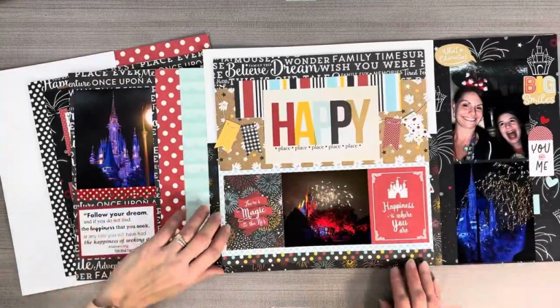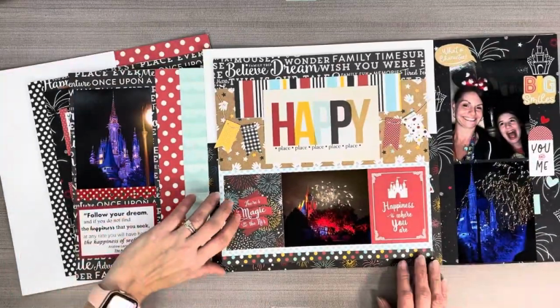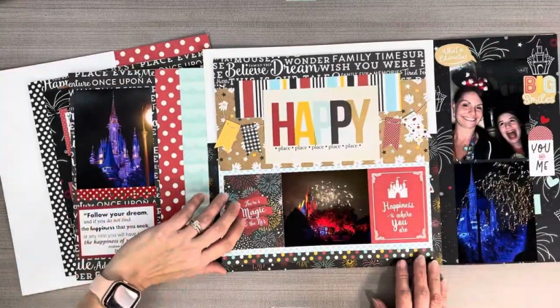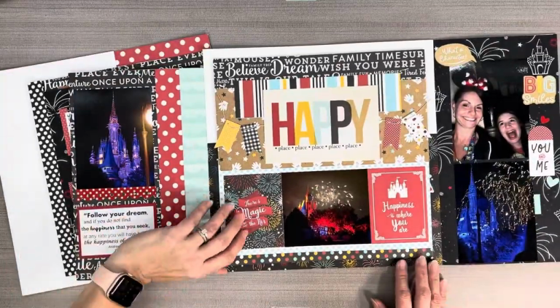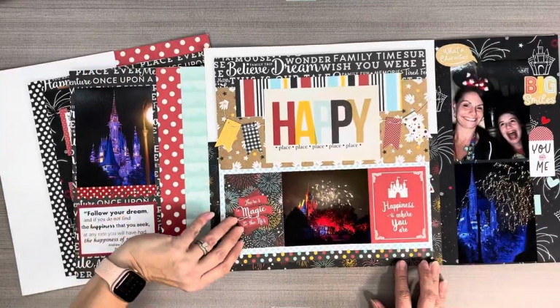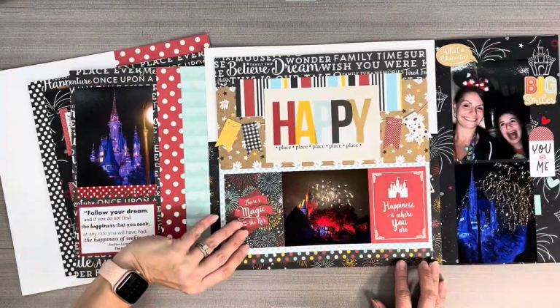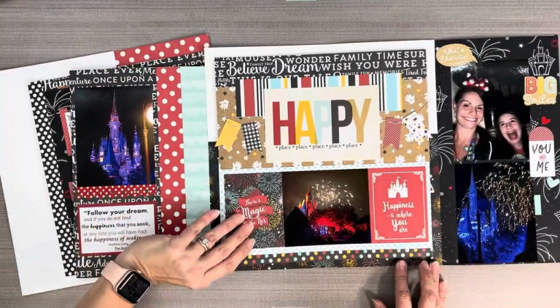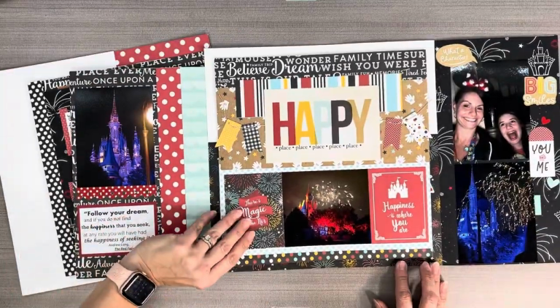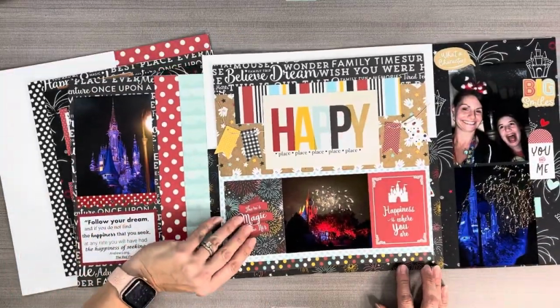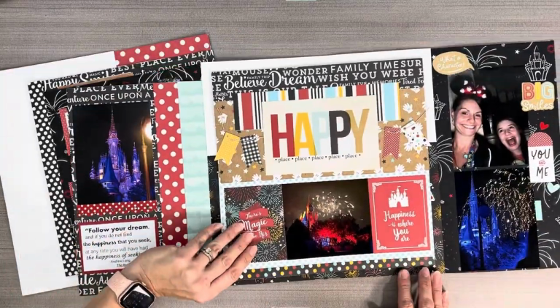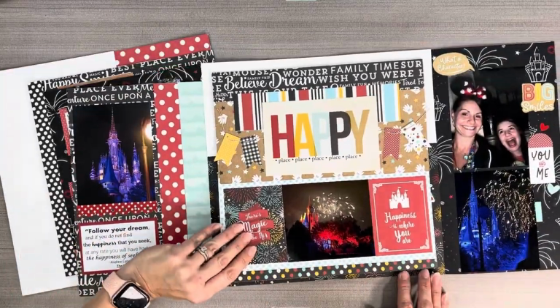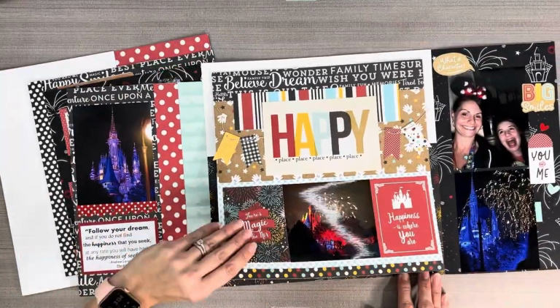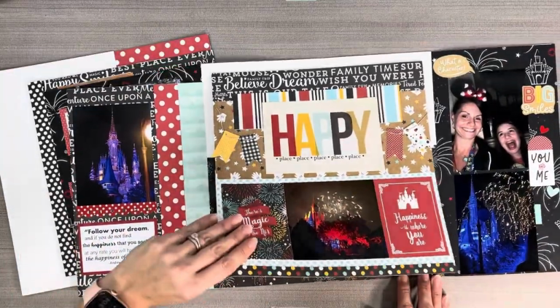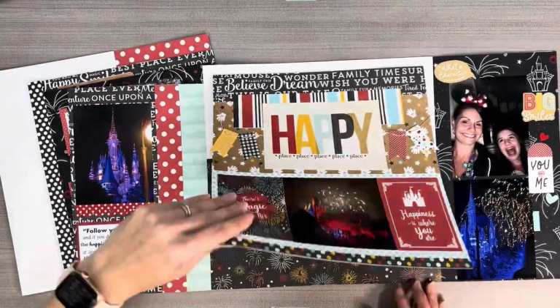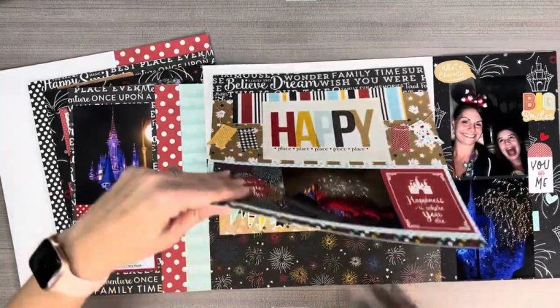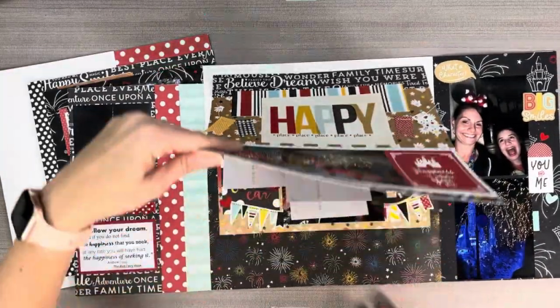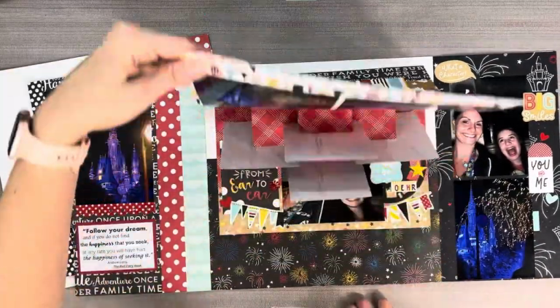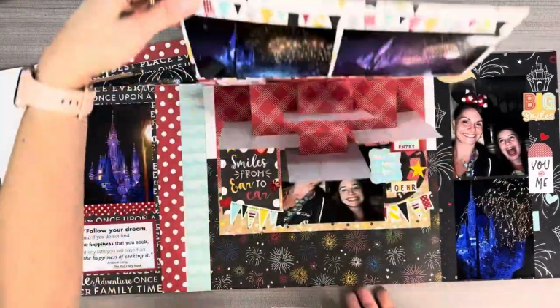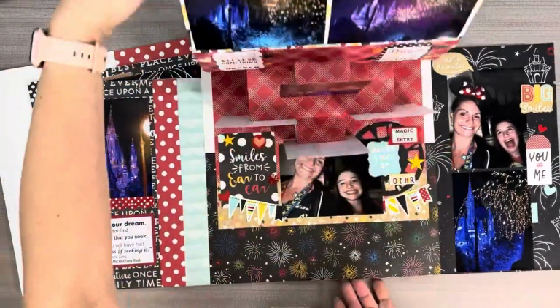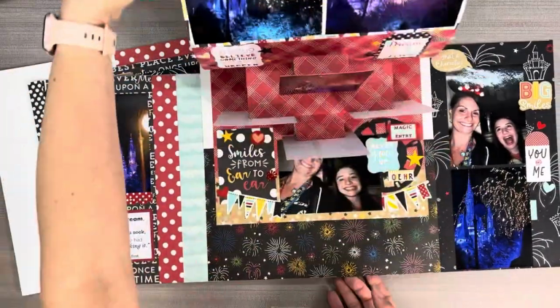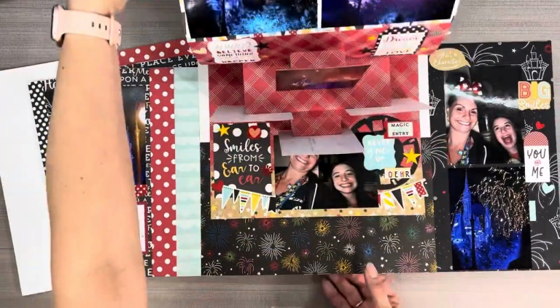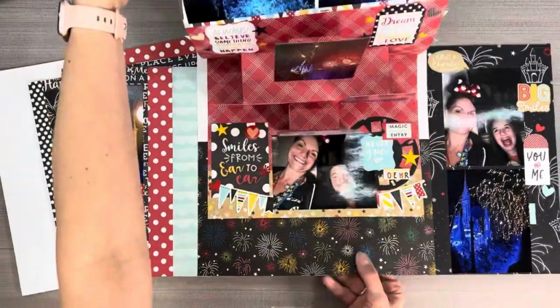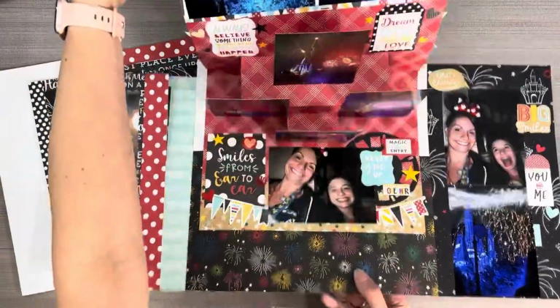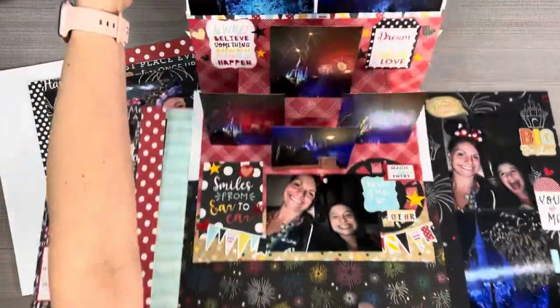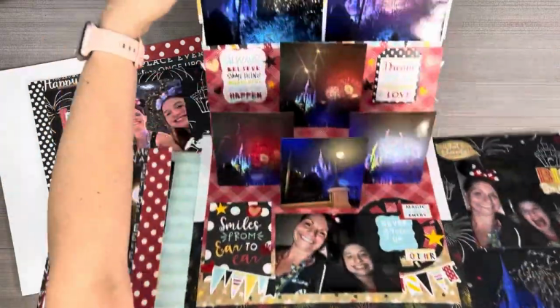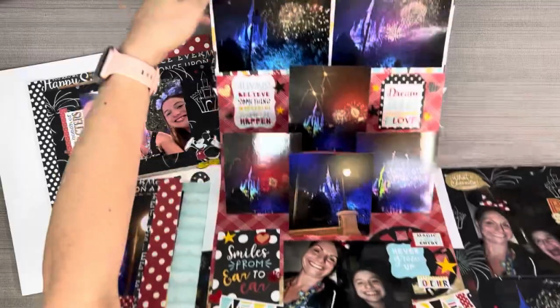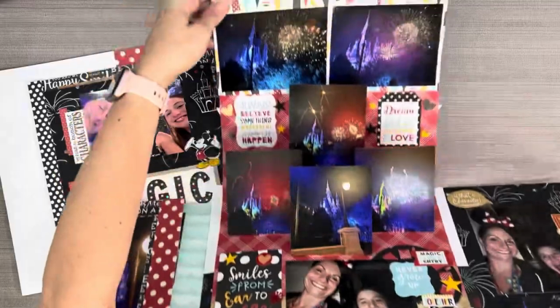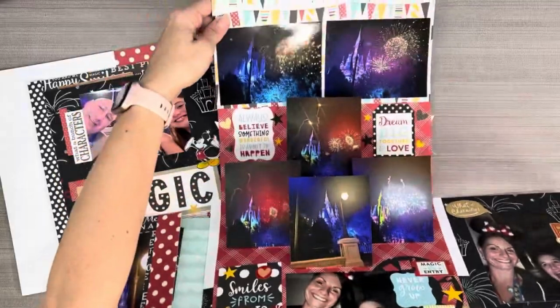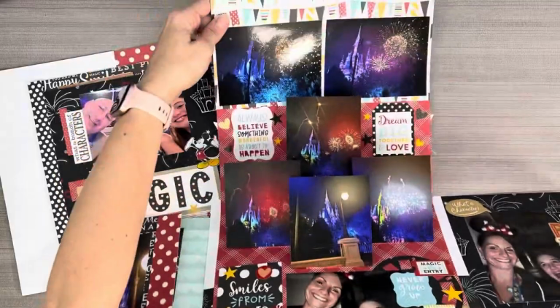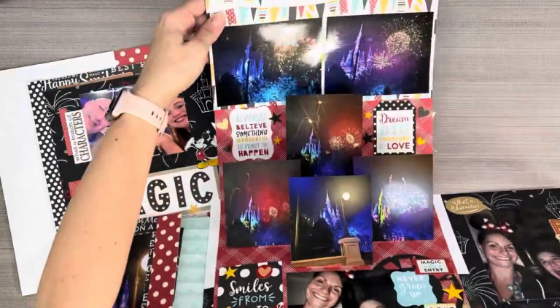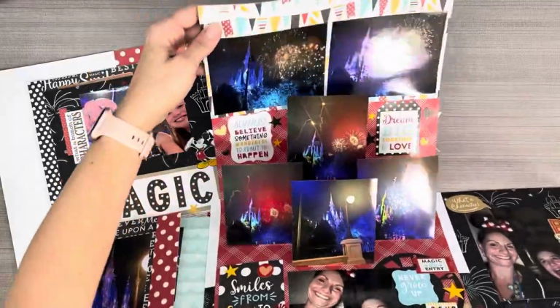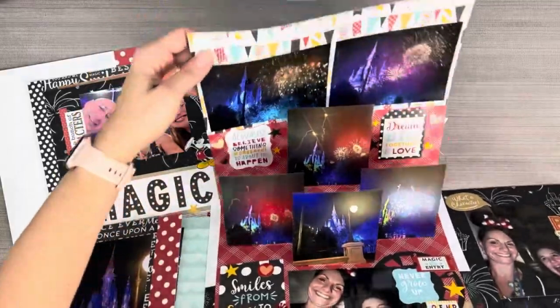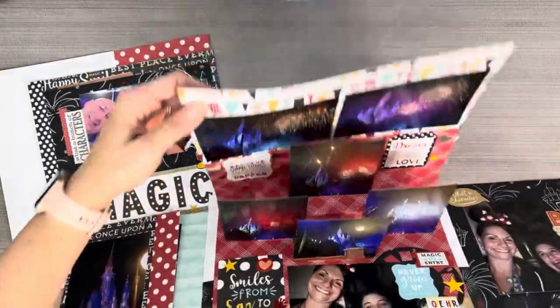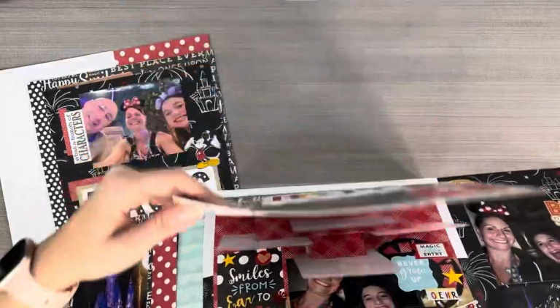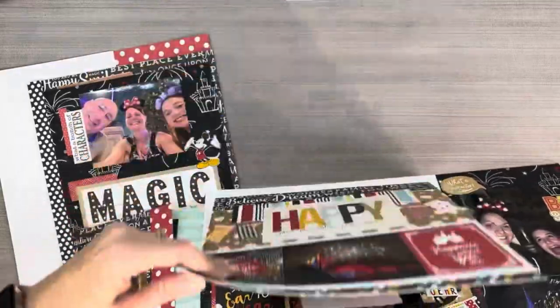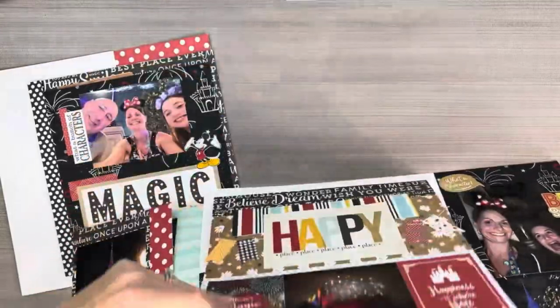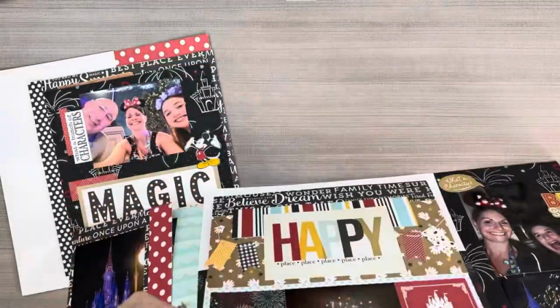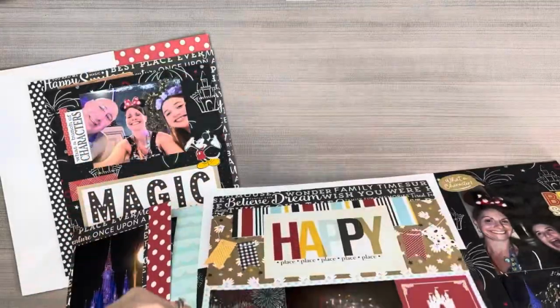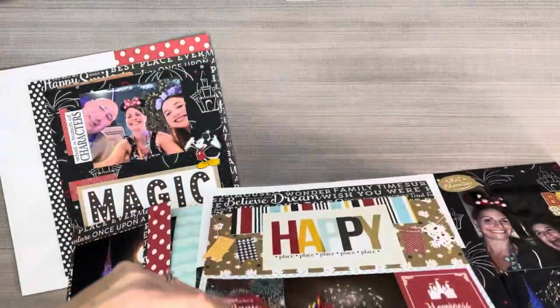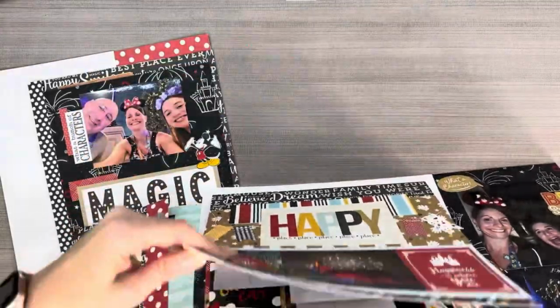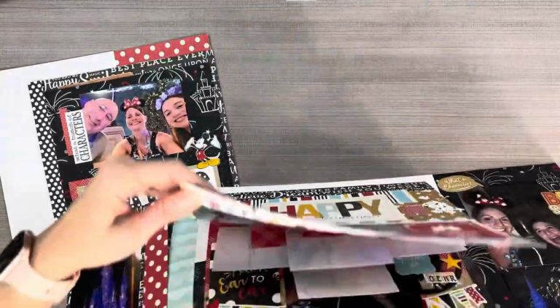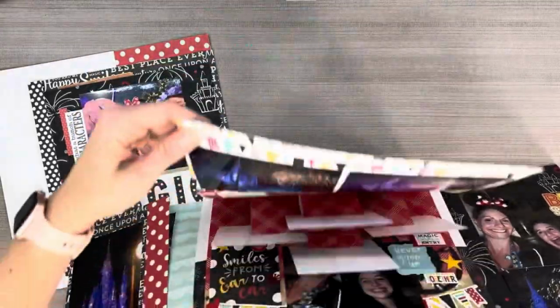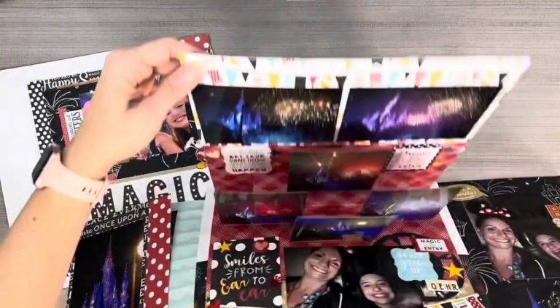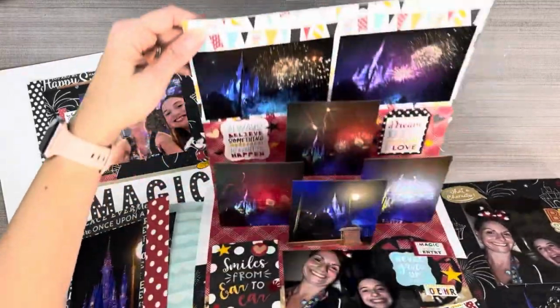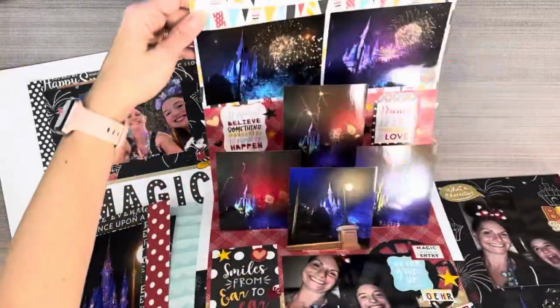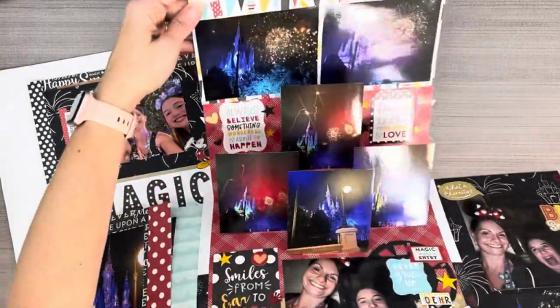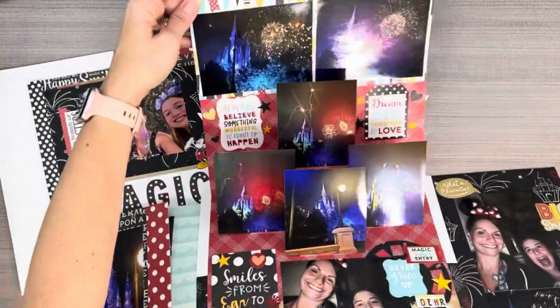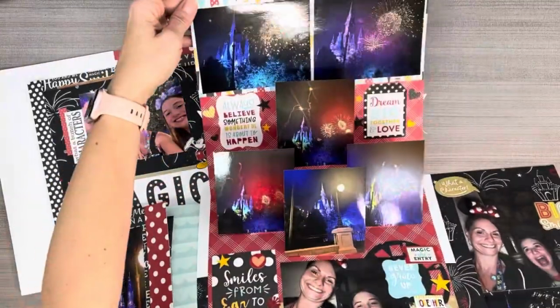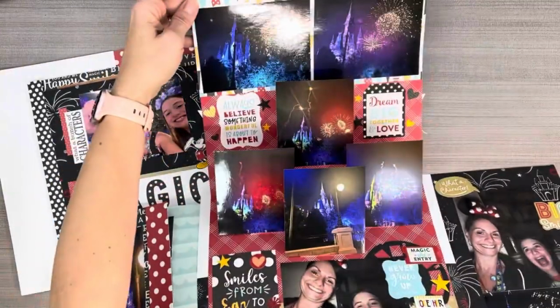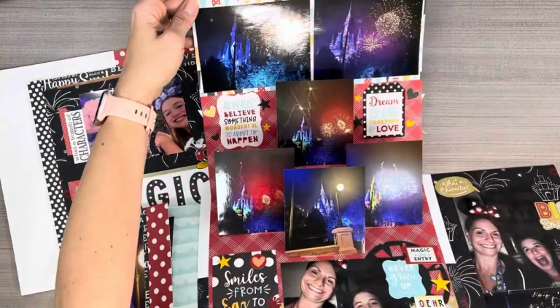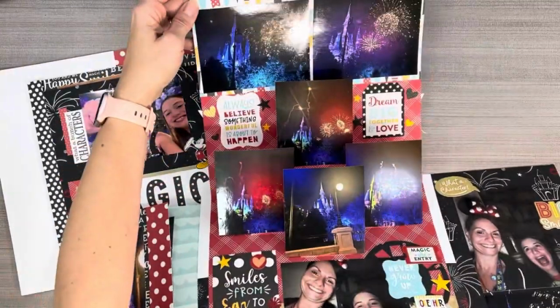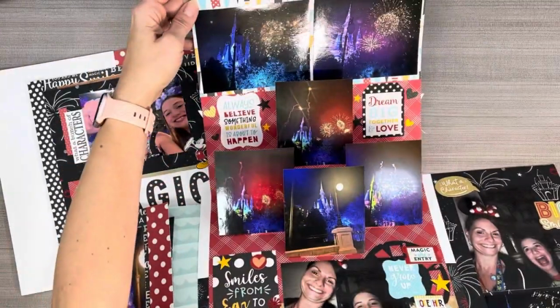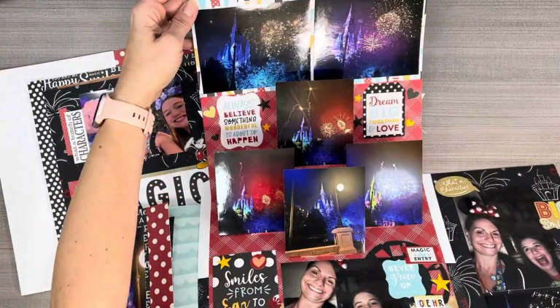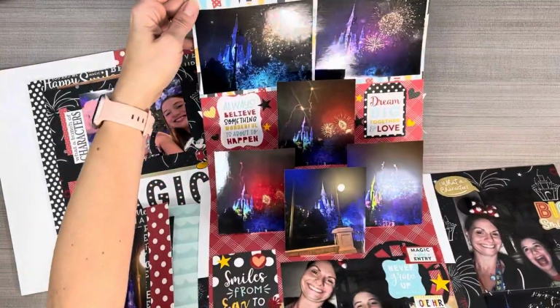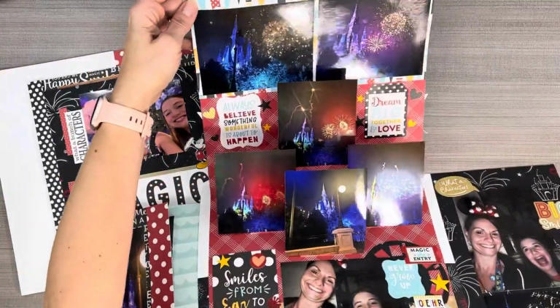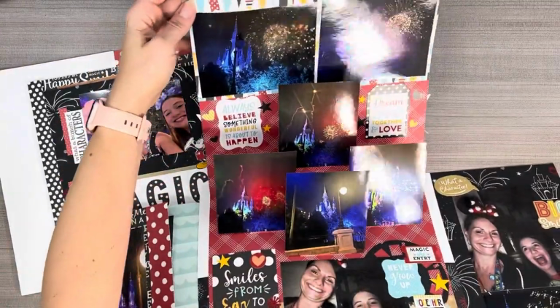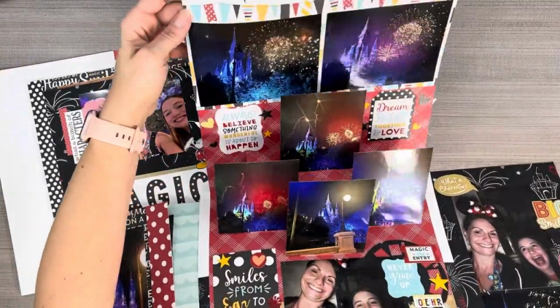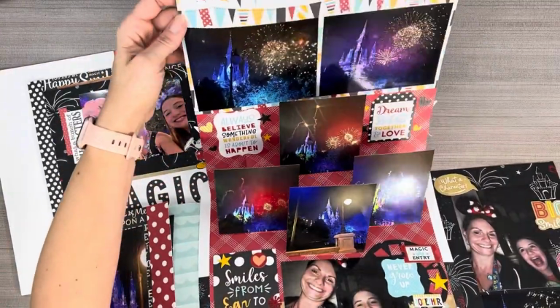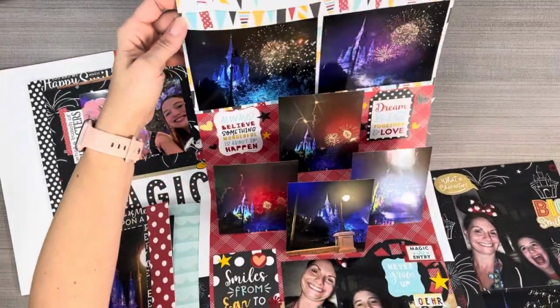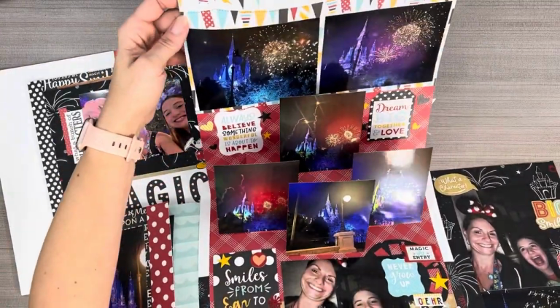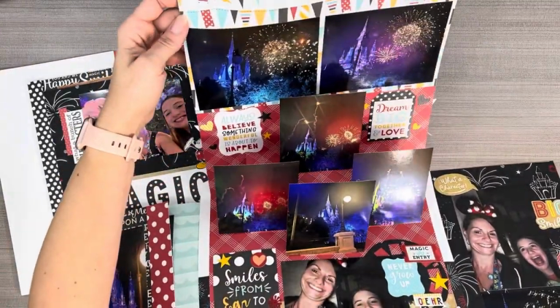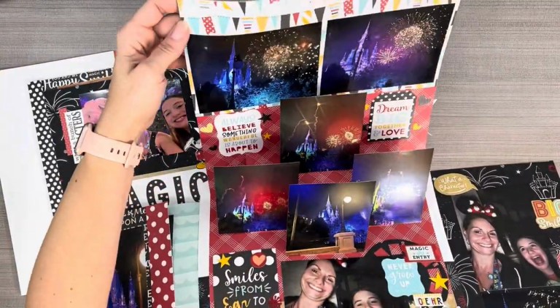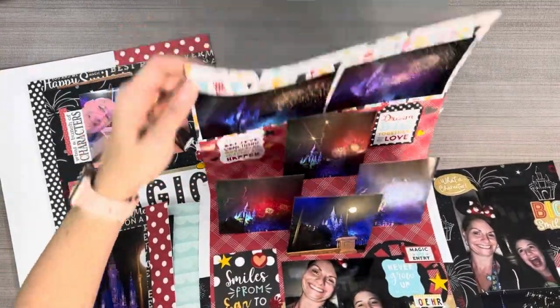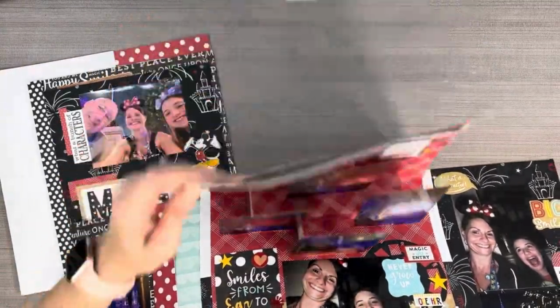So here it is — the fireworks! It's hard to show that pop-up on camera, but isn't that so fun?